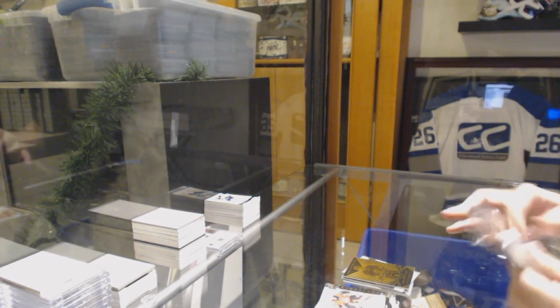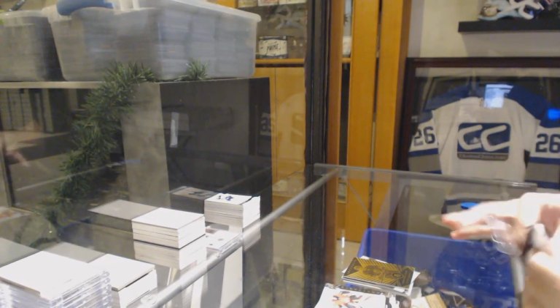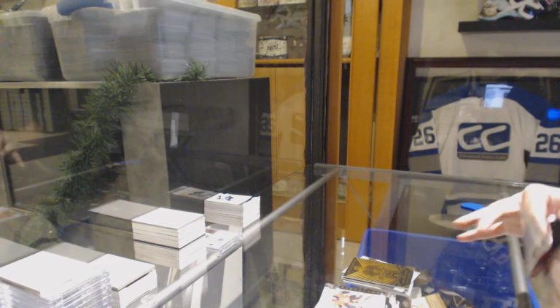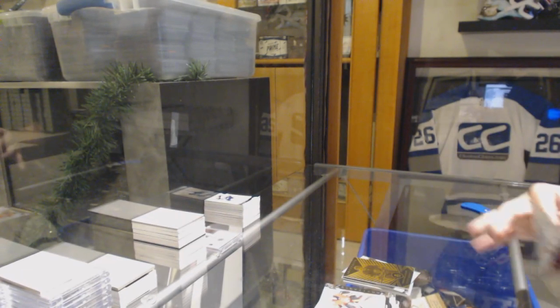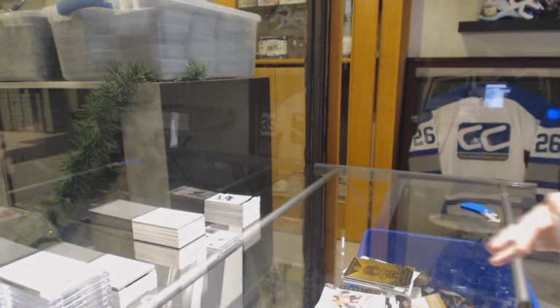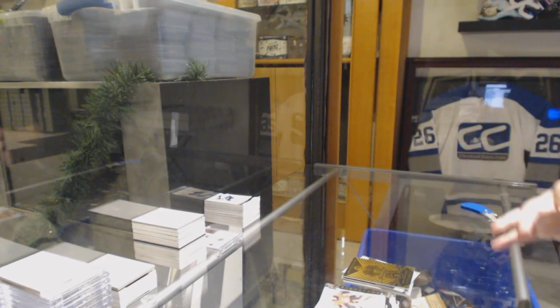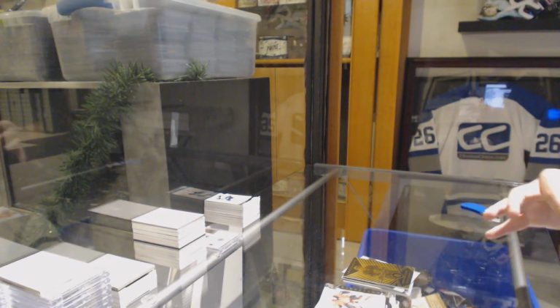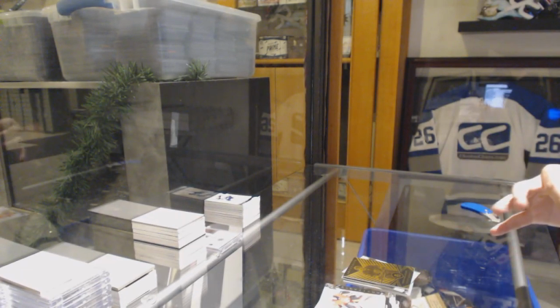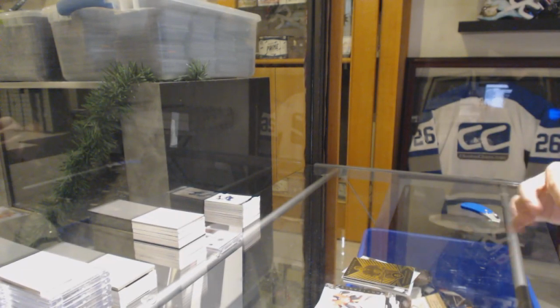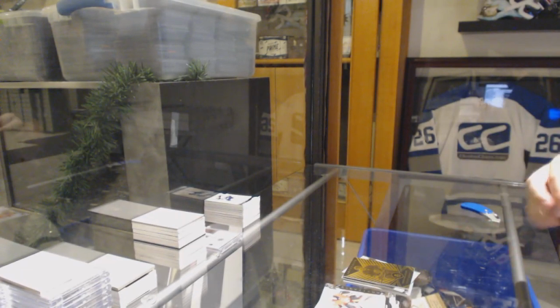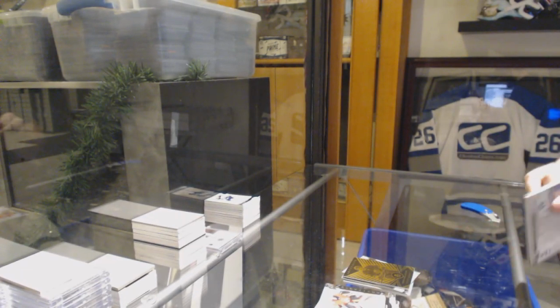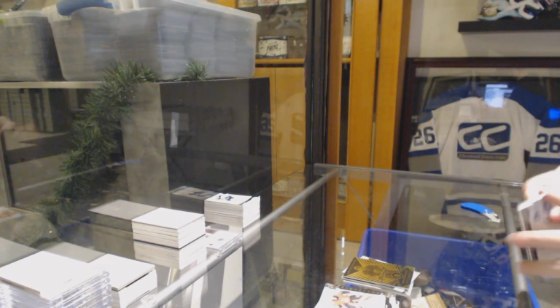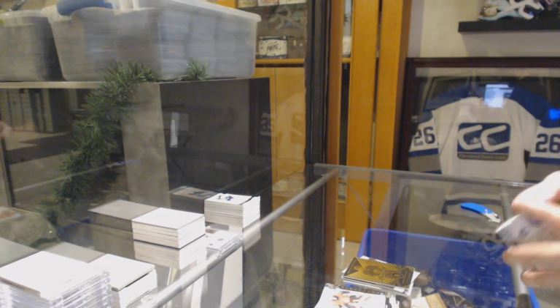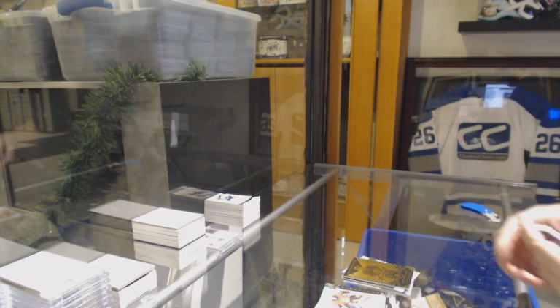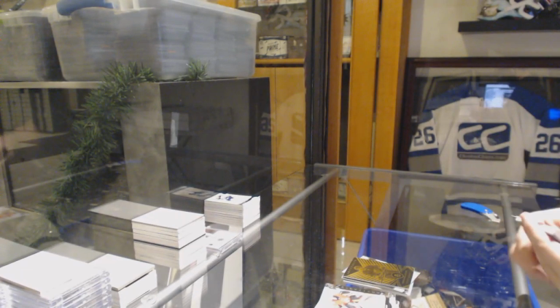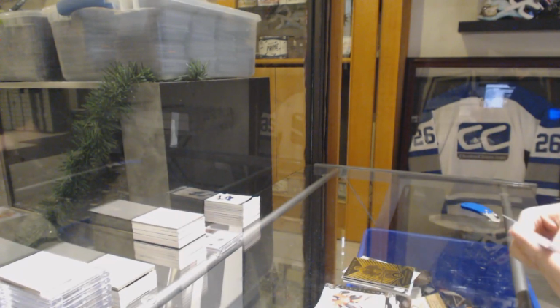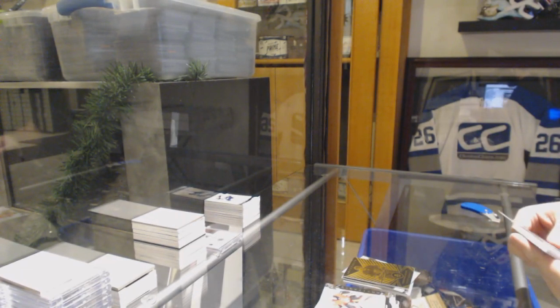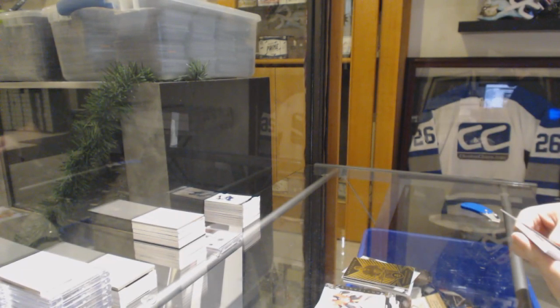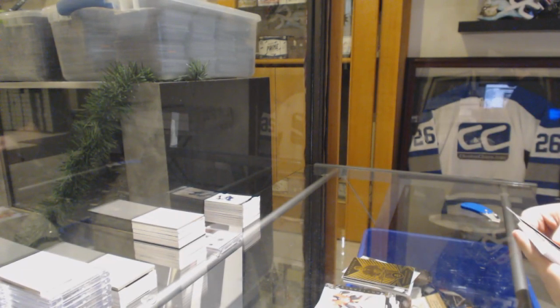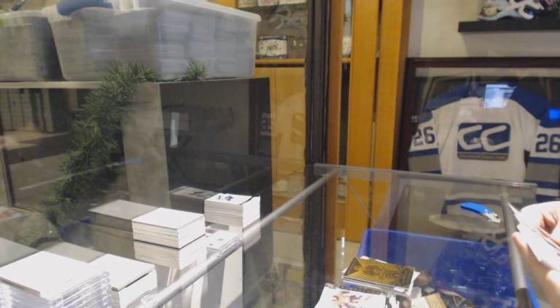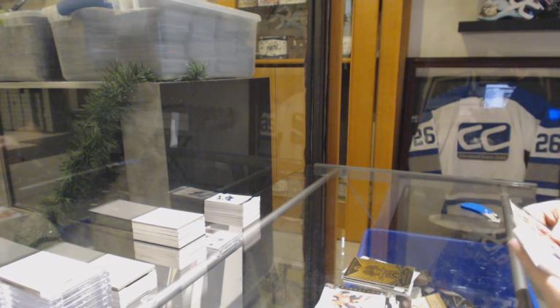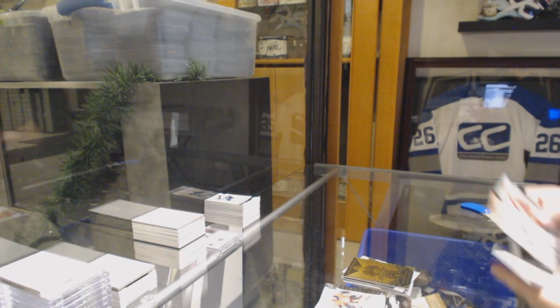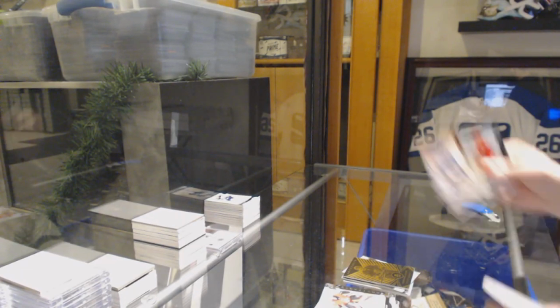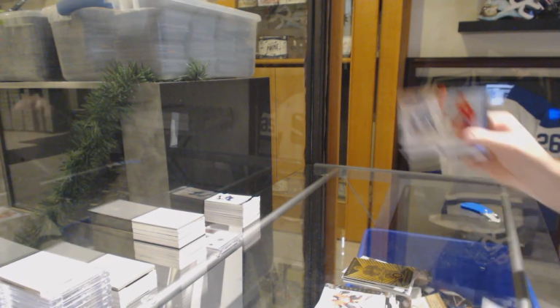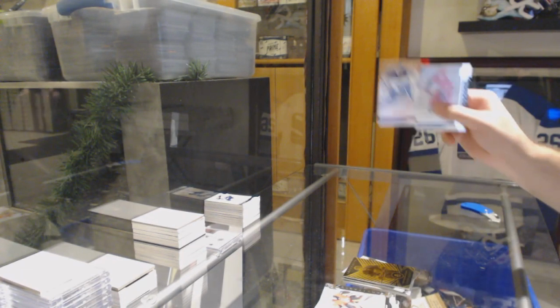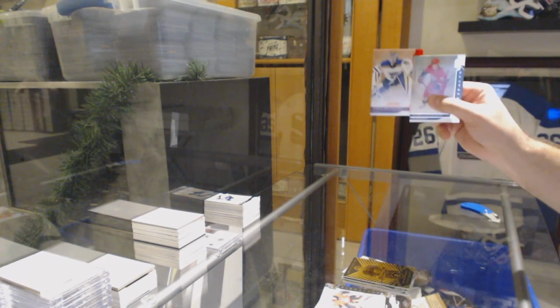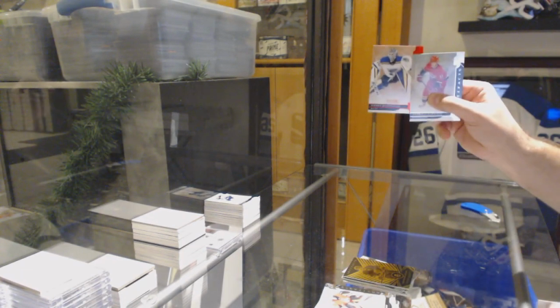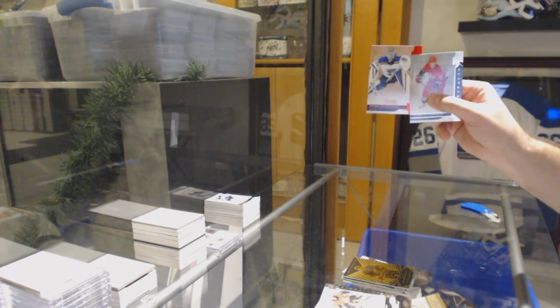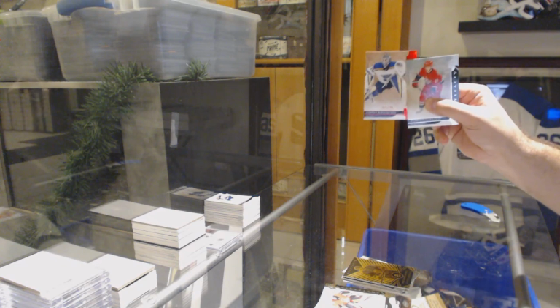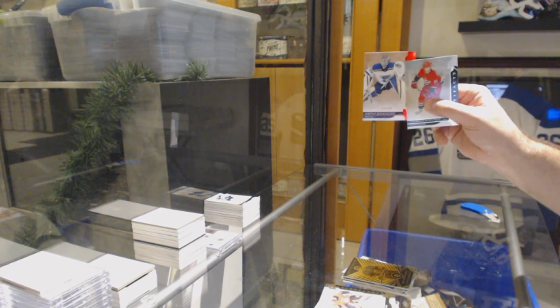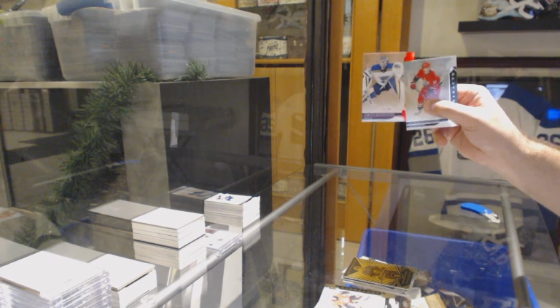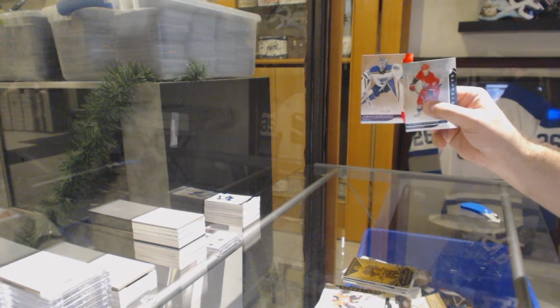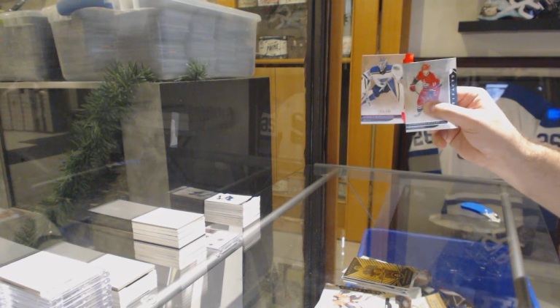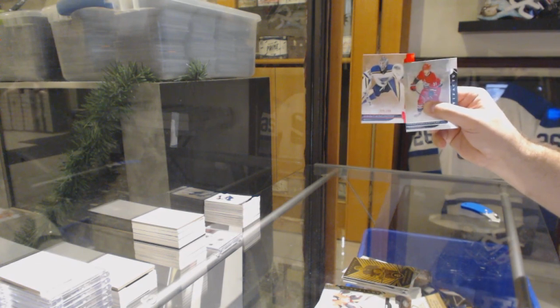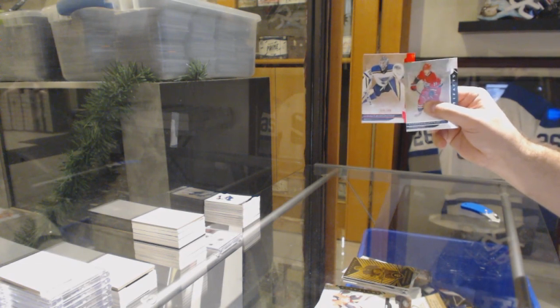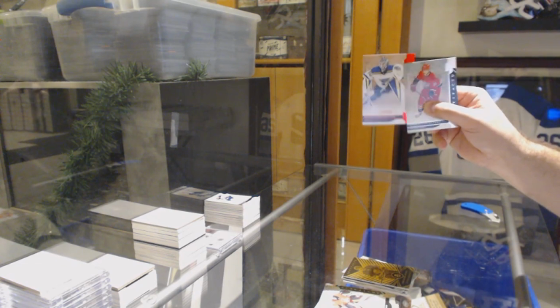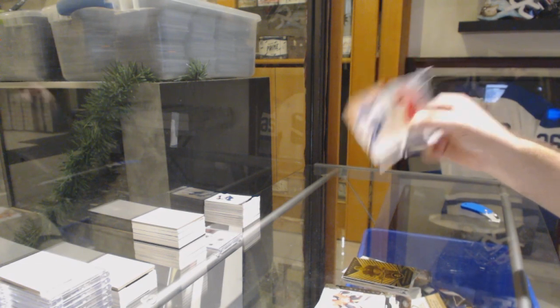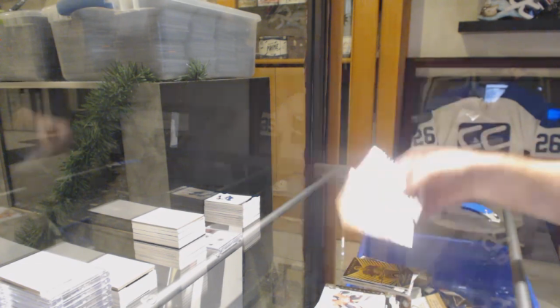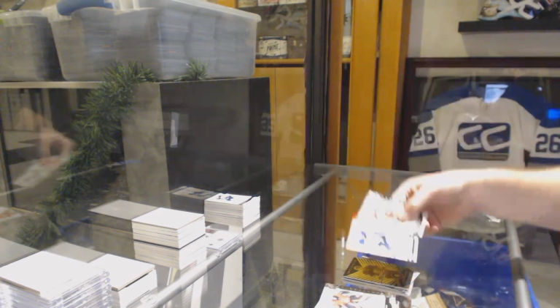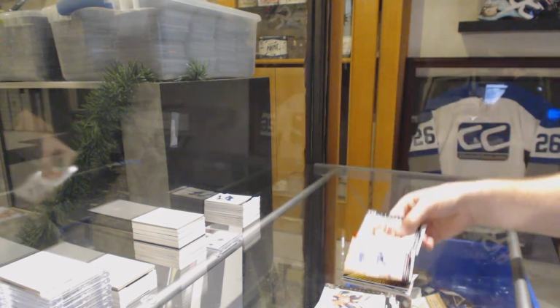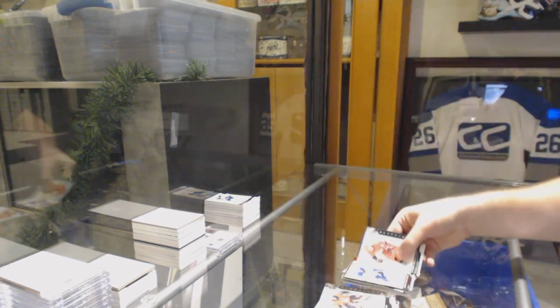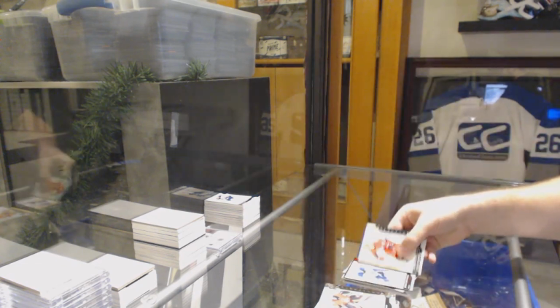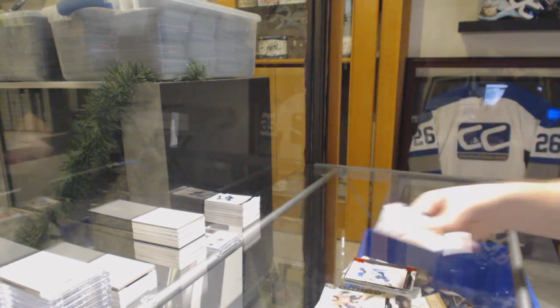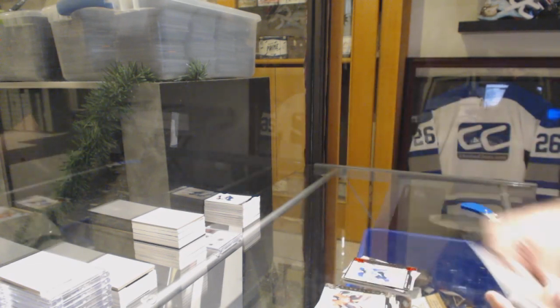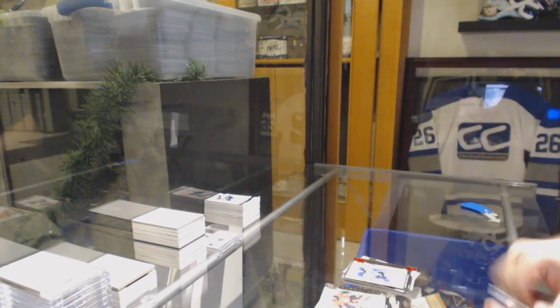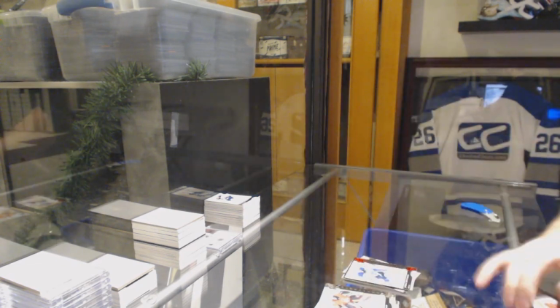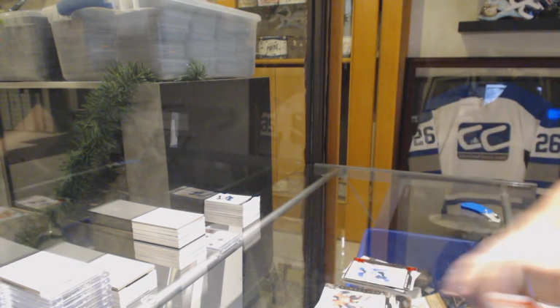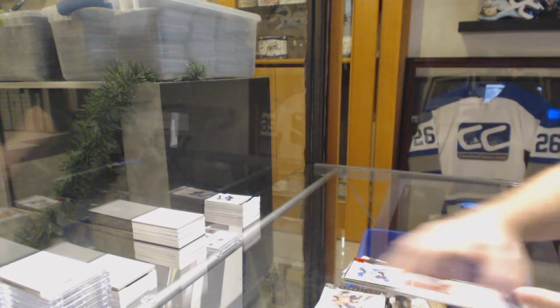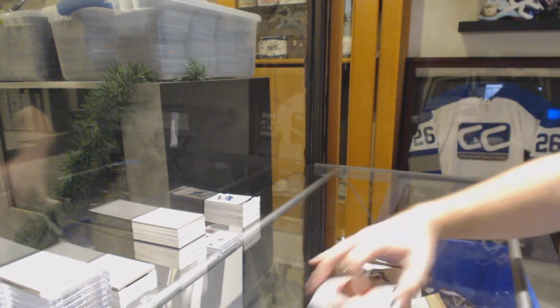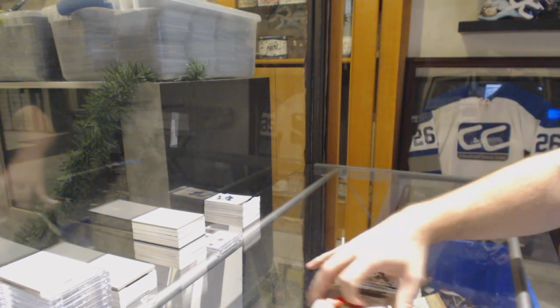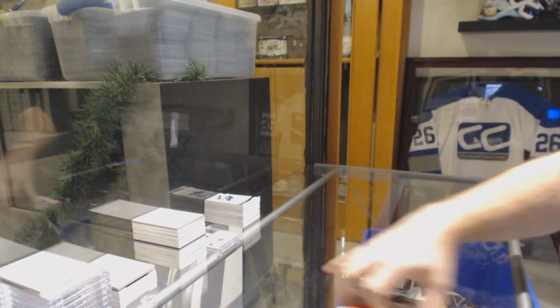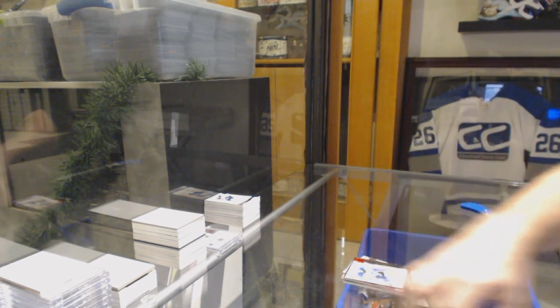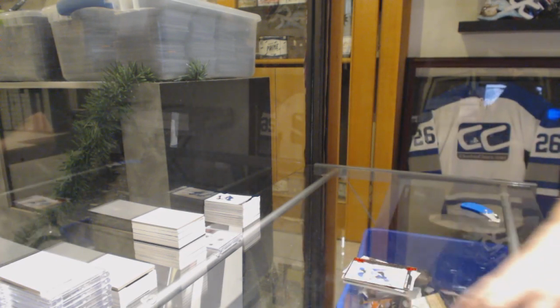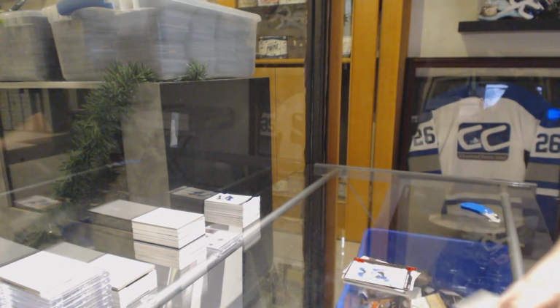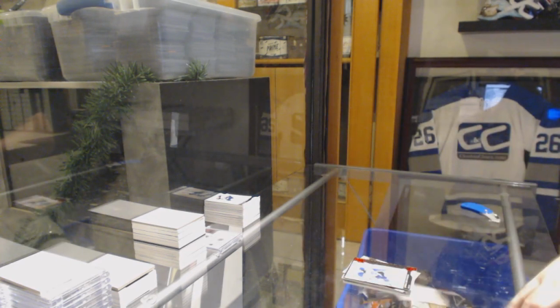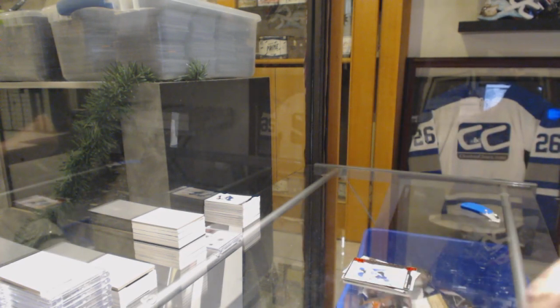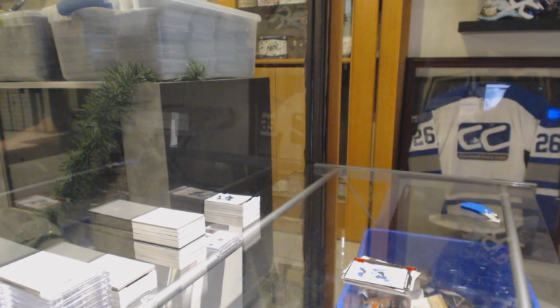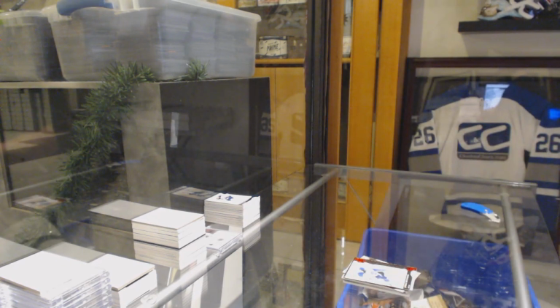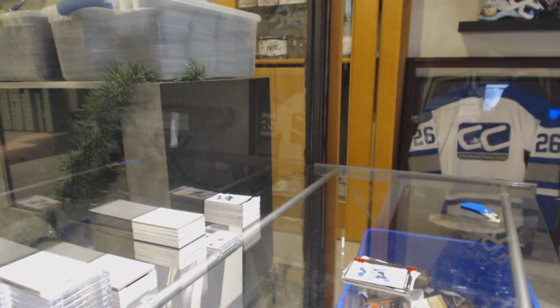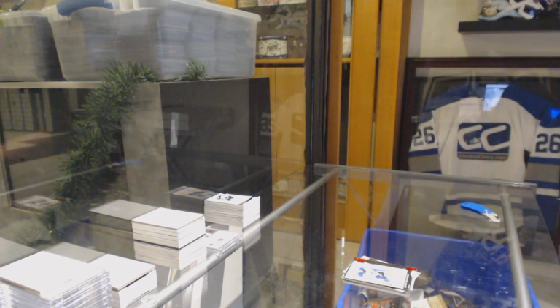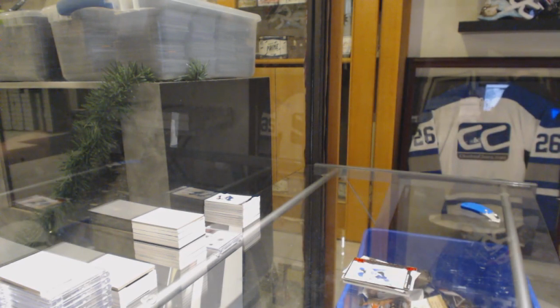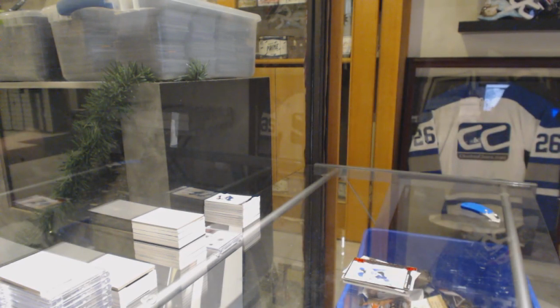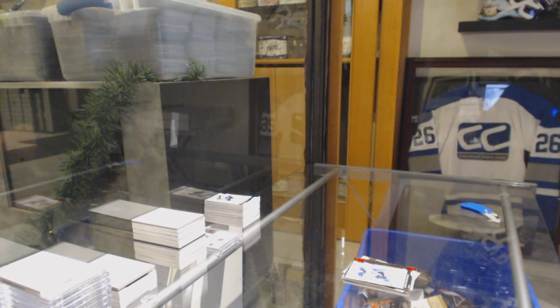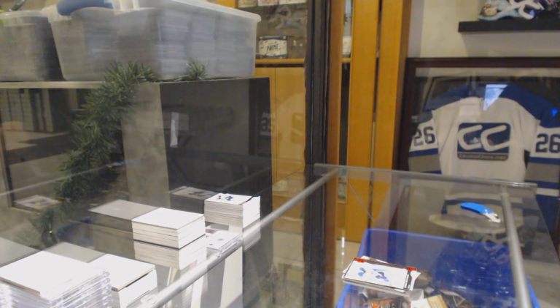And last pack: Jordan Bennington, $3.99 for the Blues.